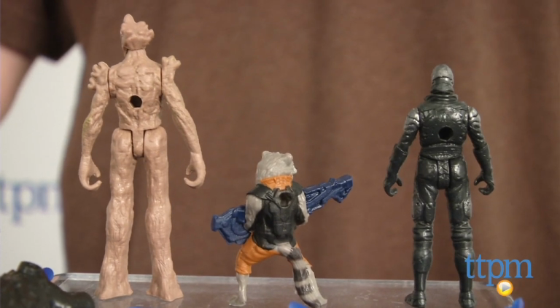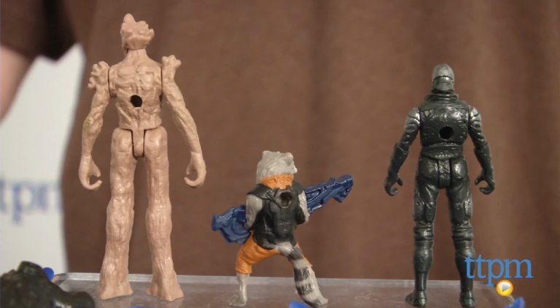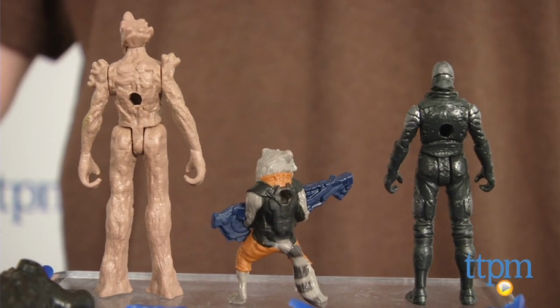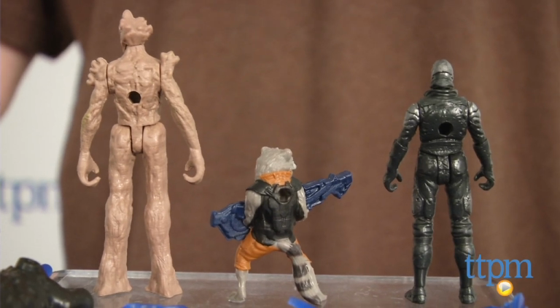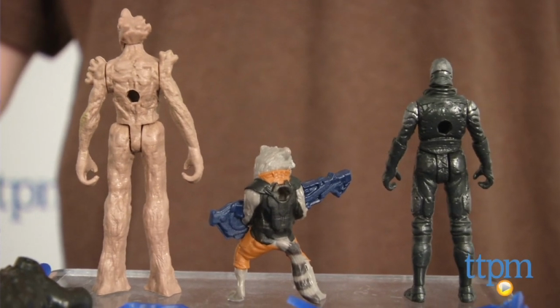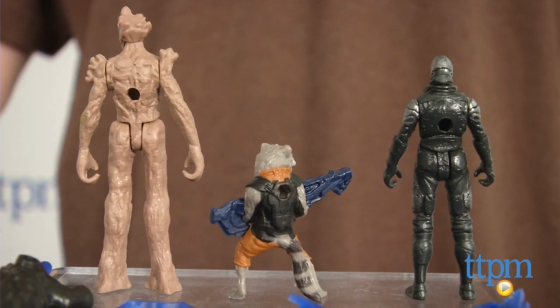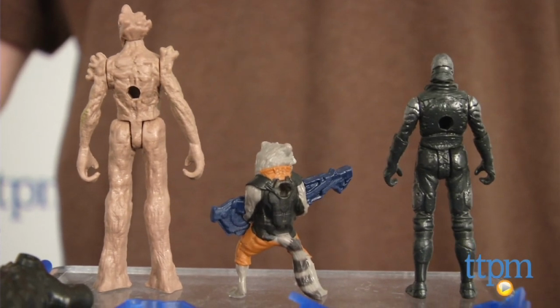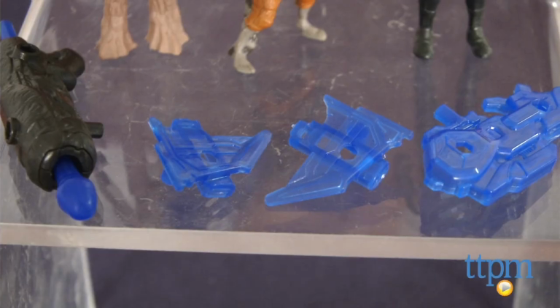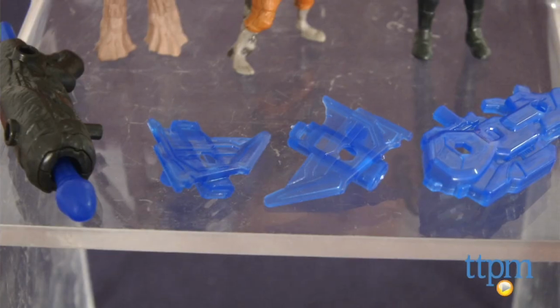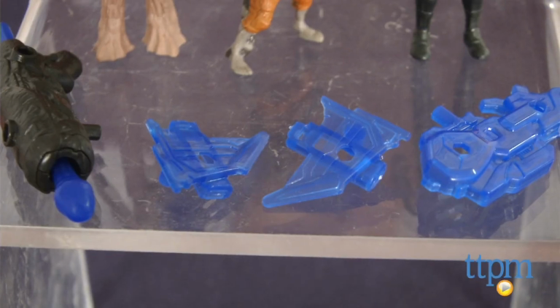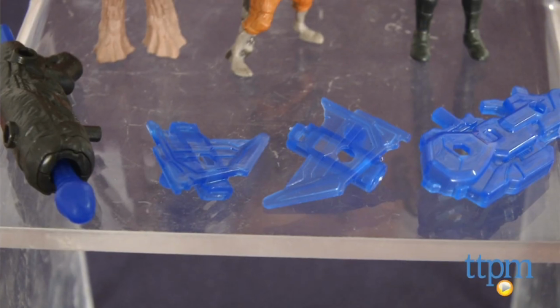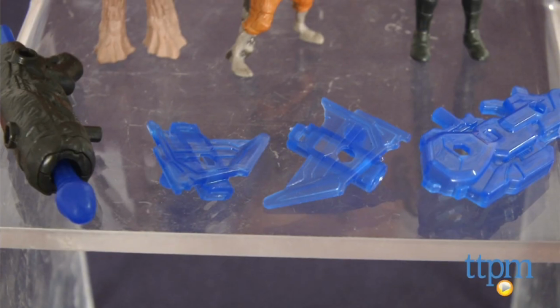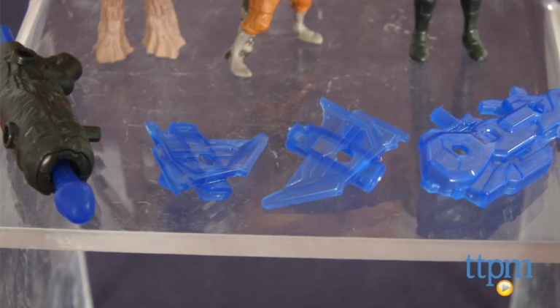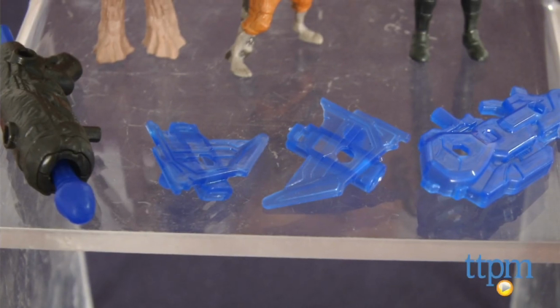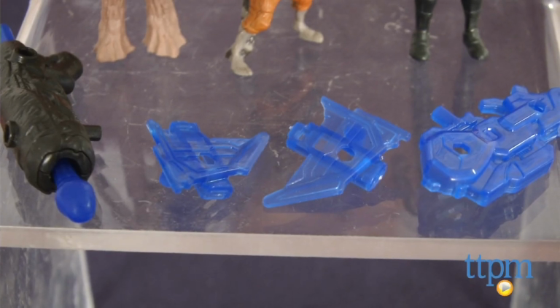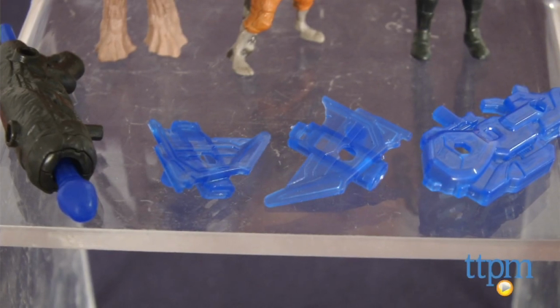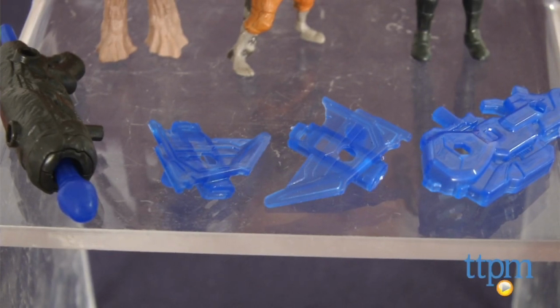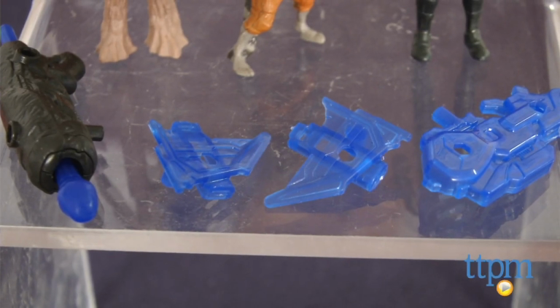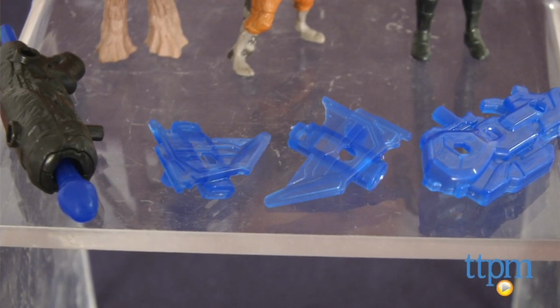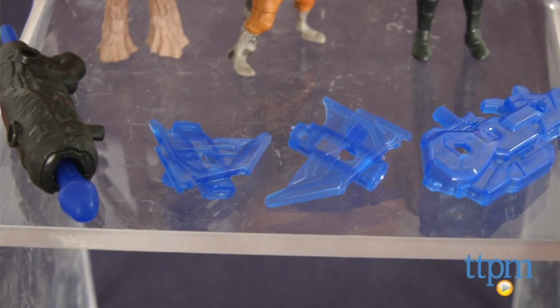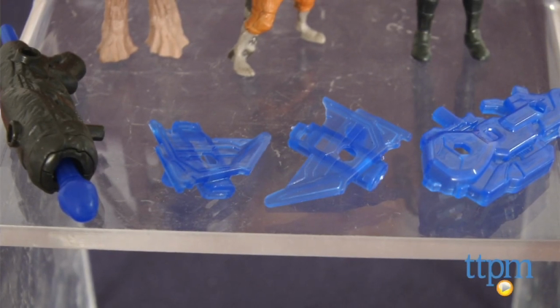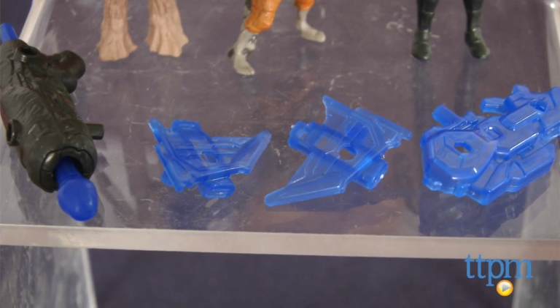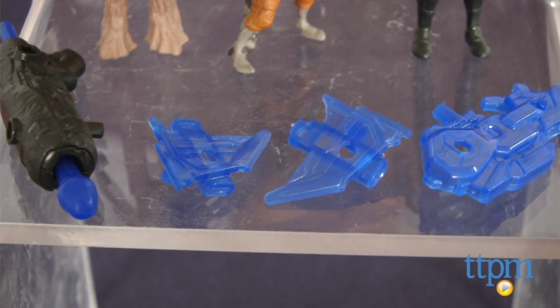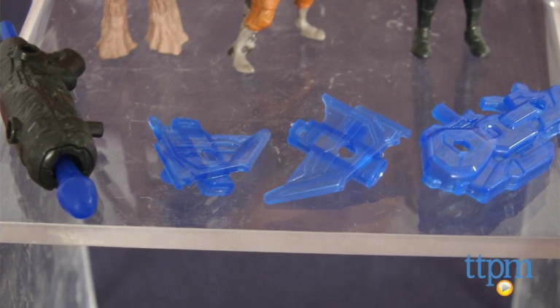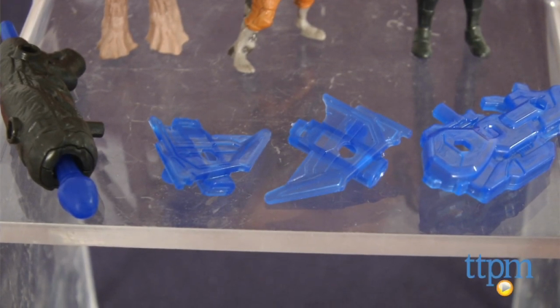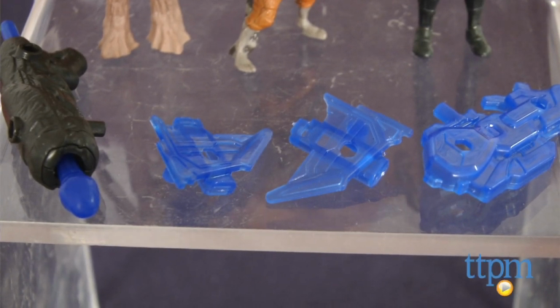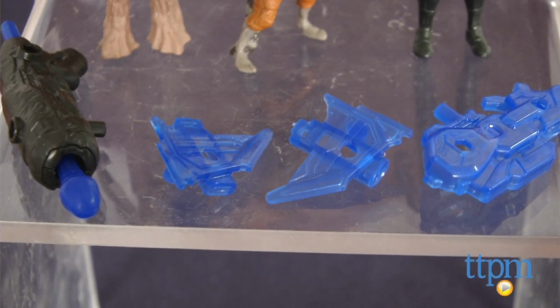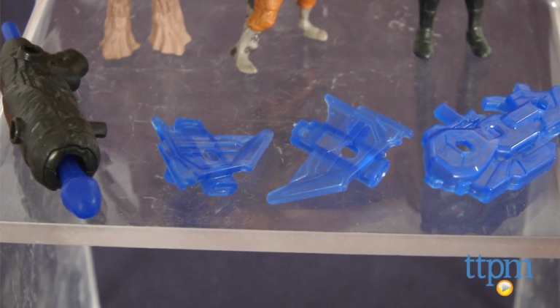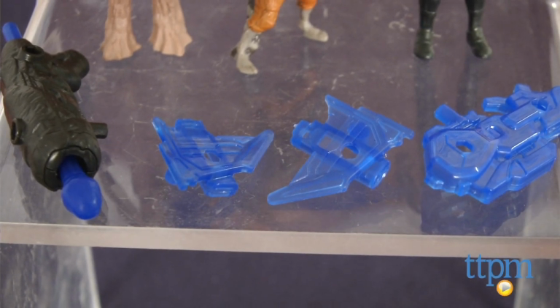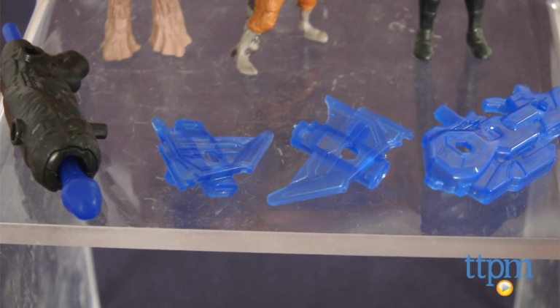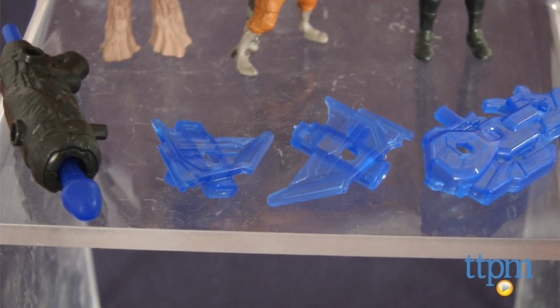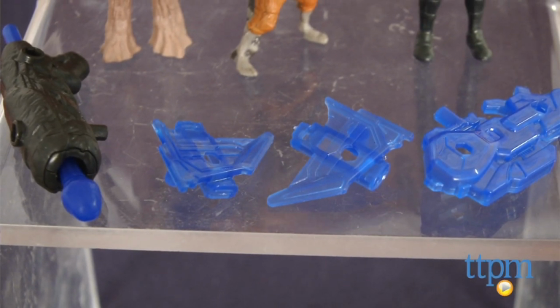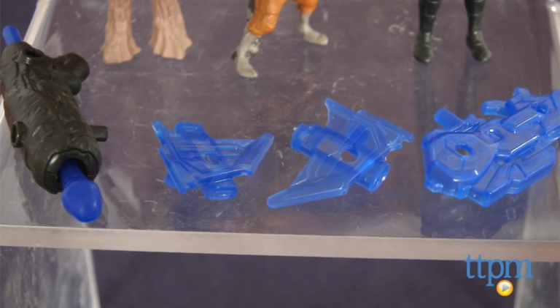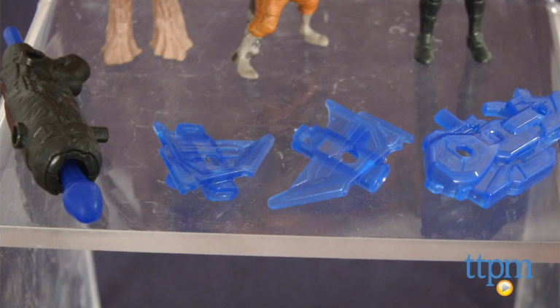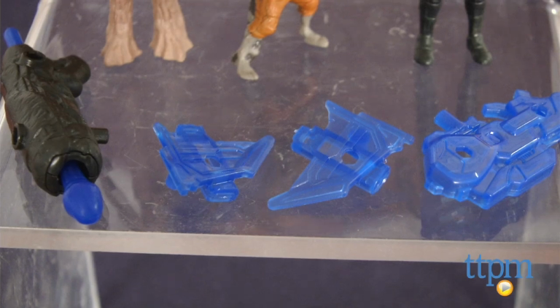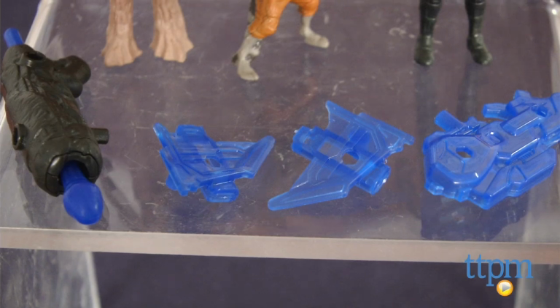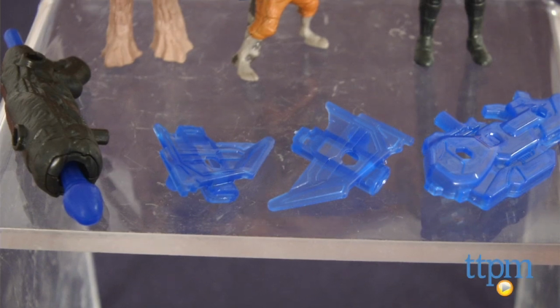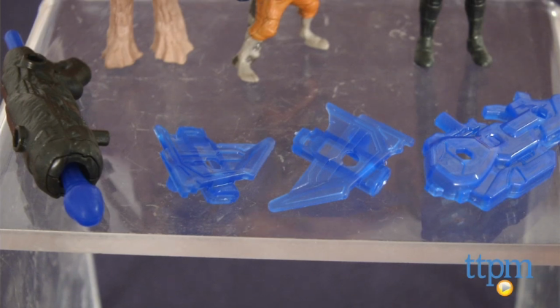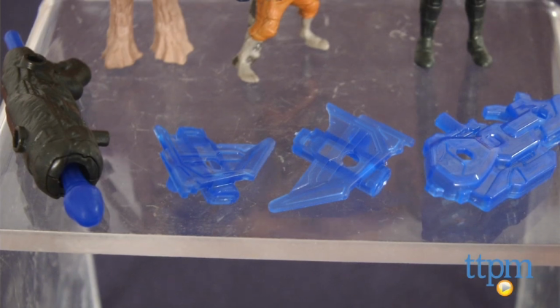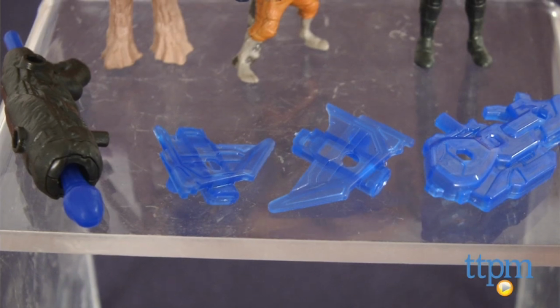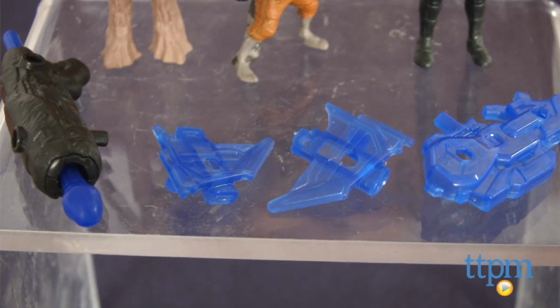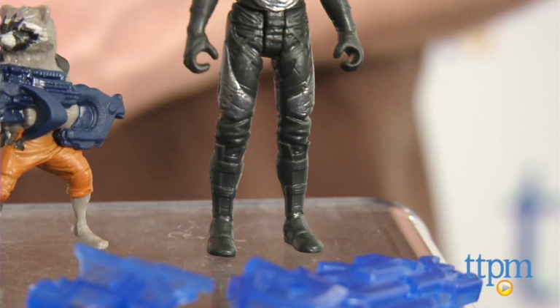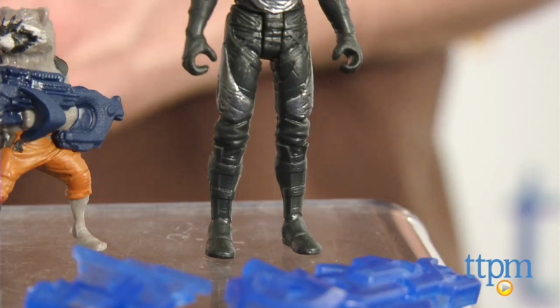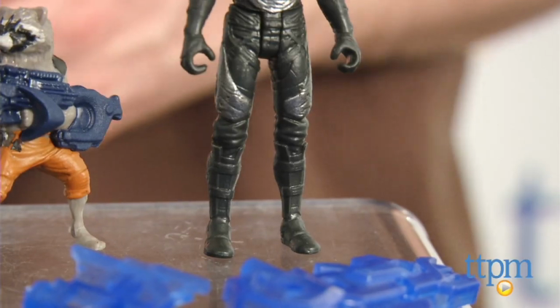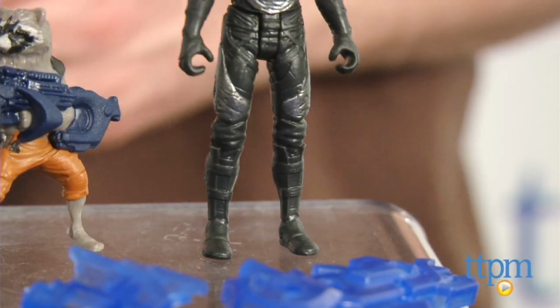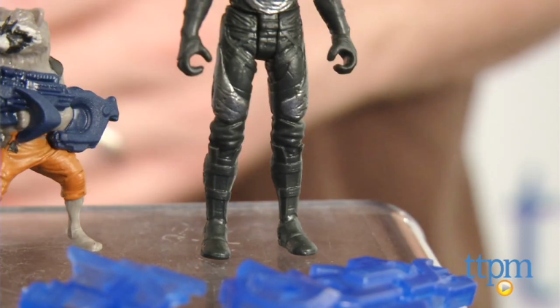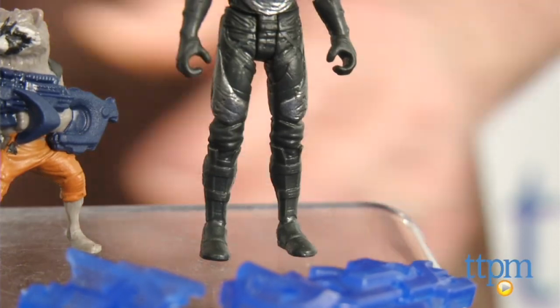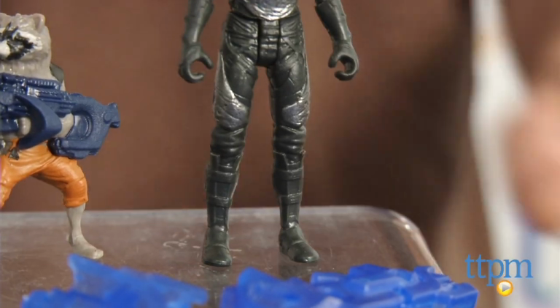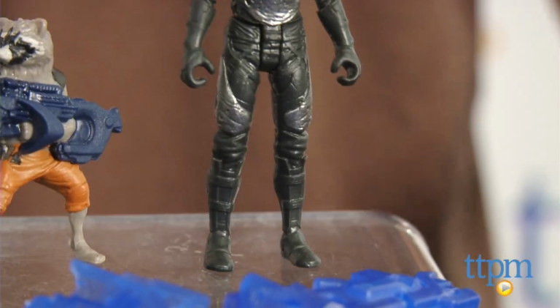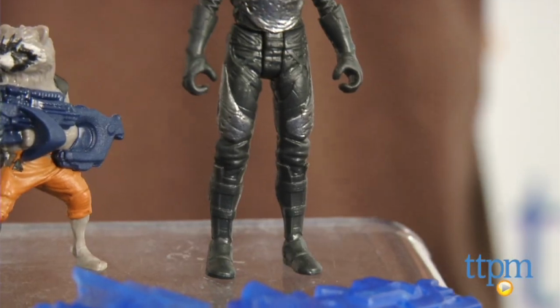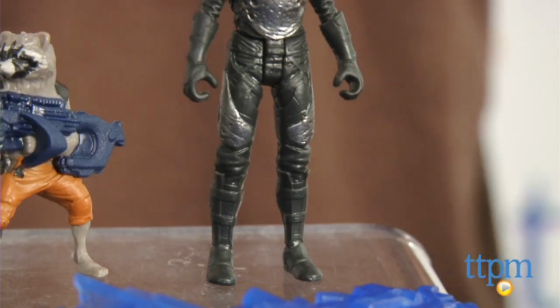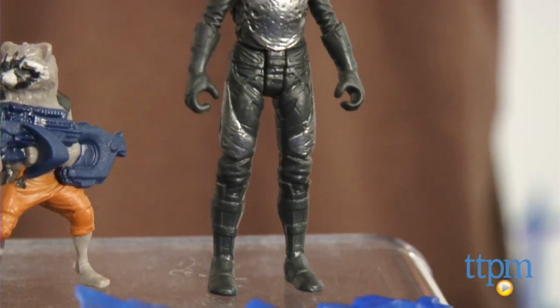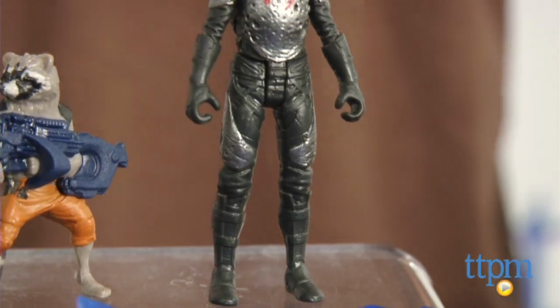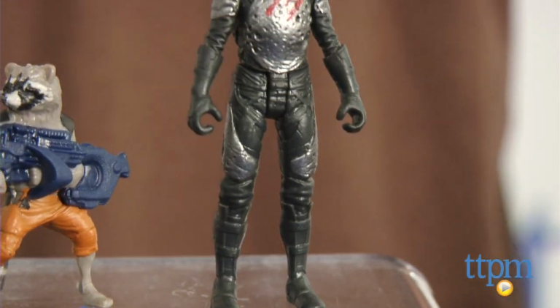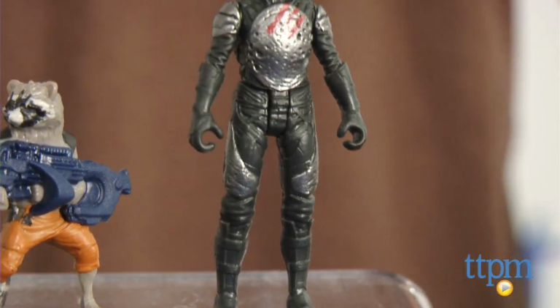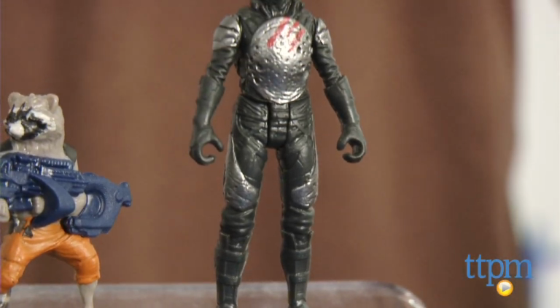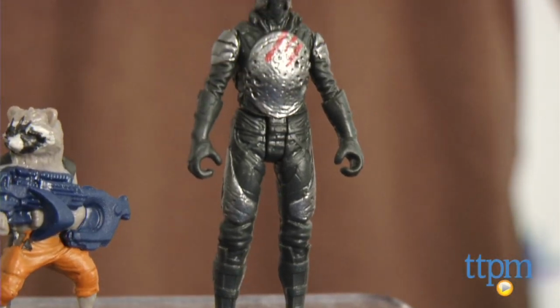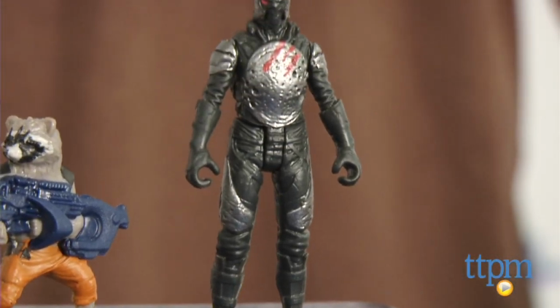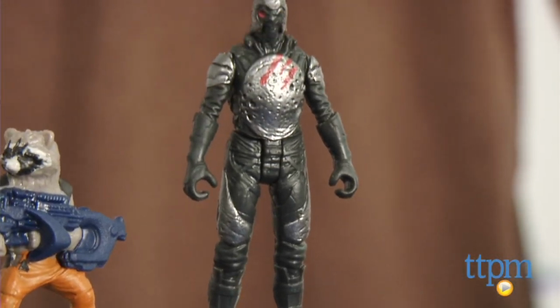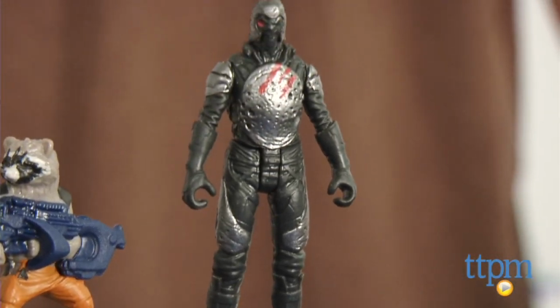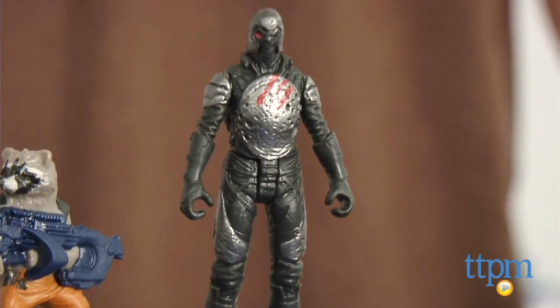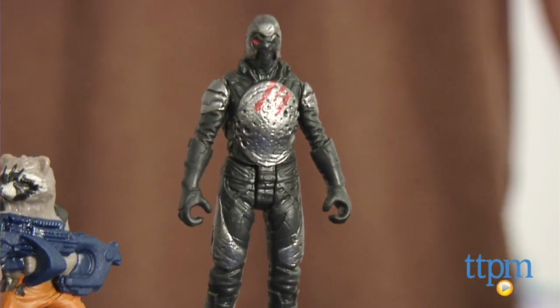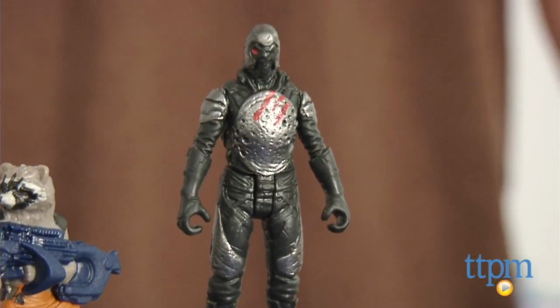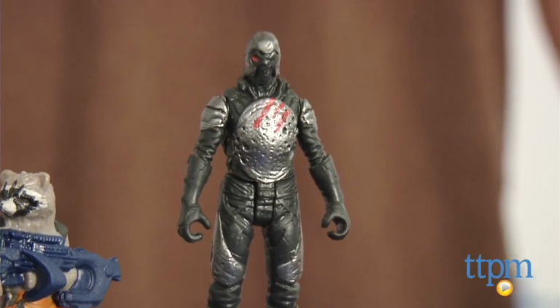All three figures have some nice details, especially for this small scale, and both Groot and the Trooper have a few points of articulation.